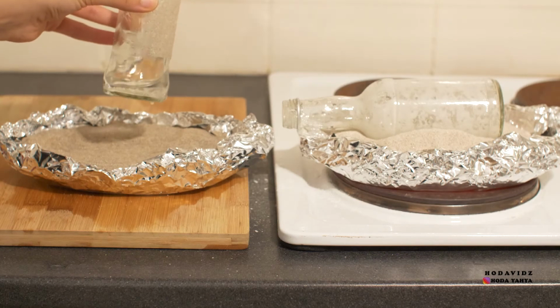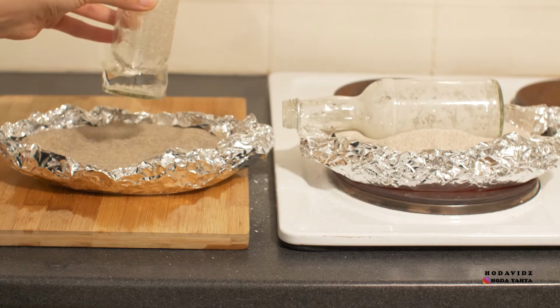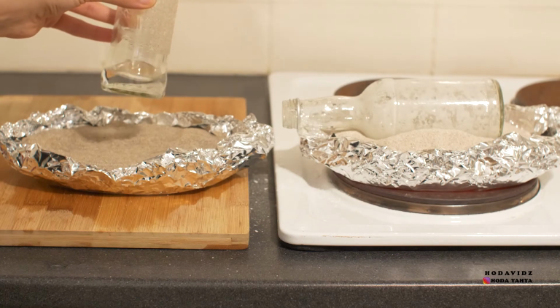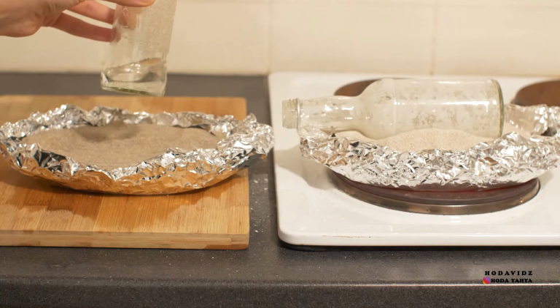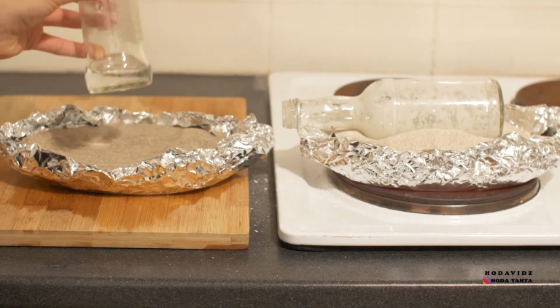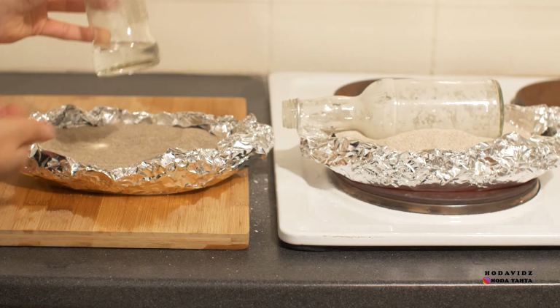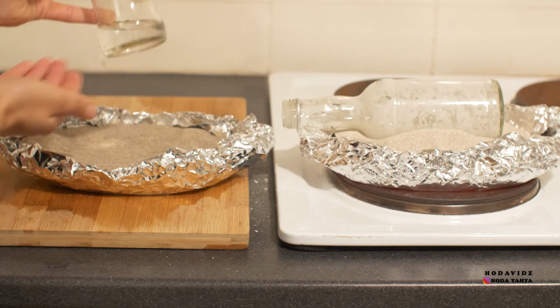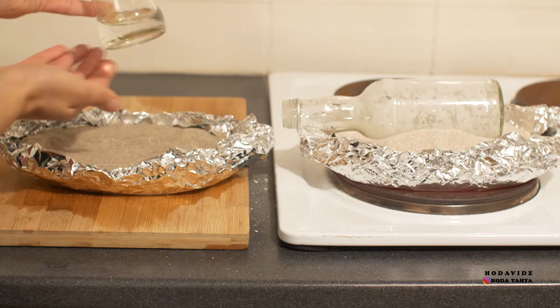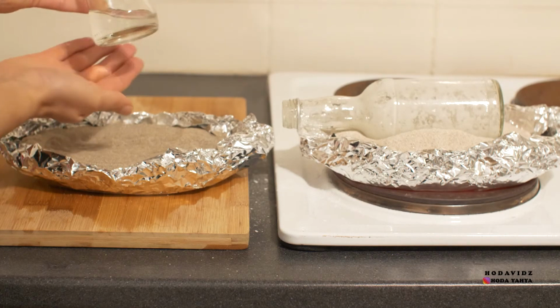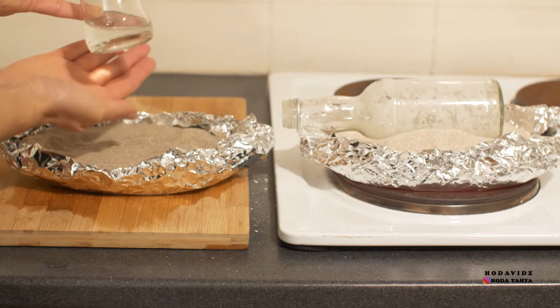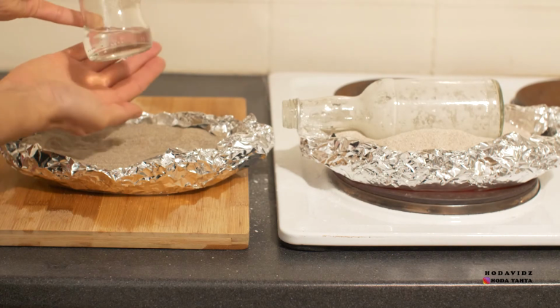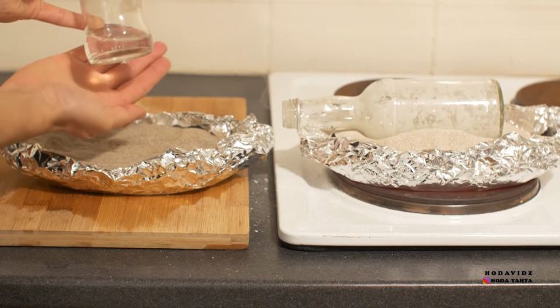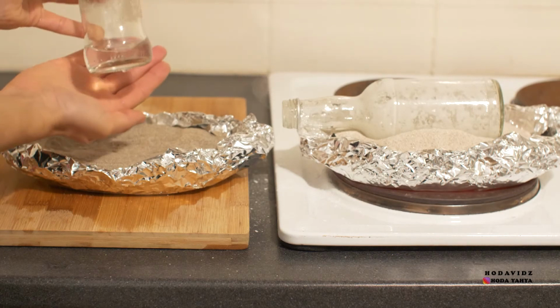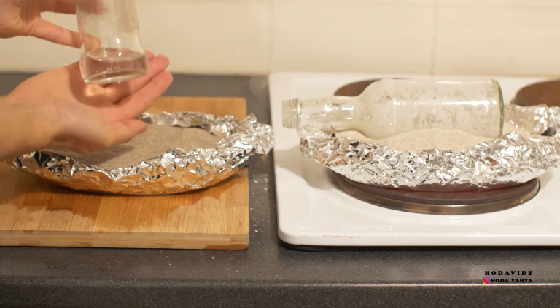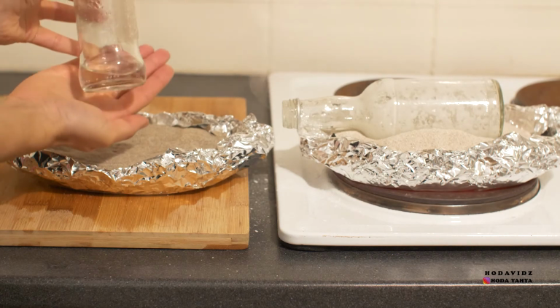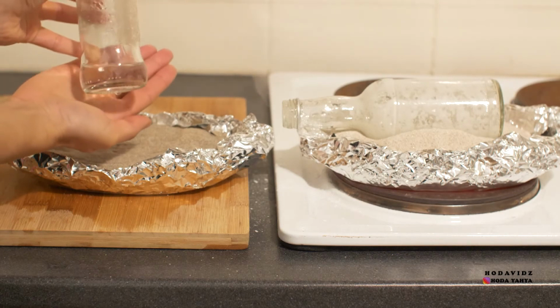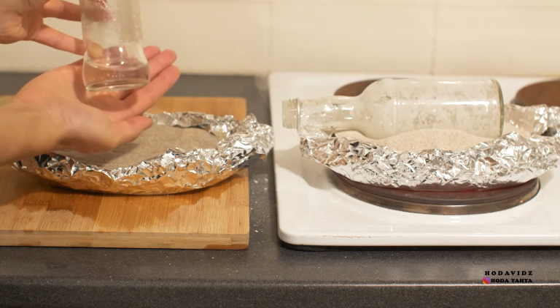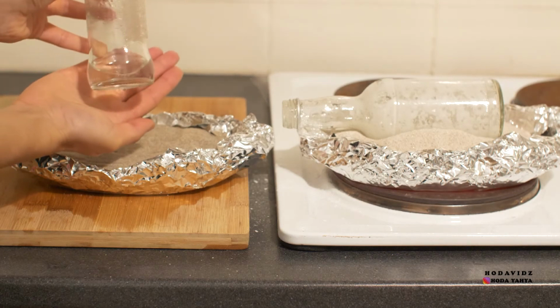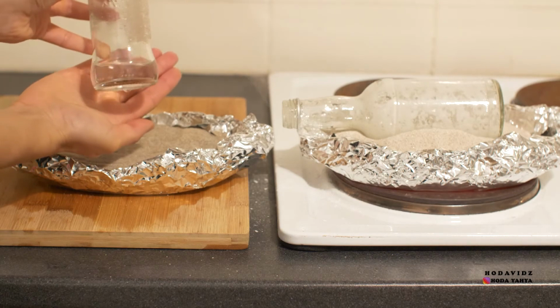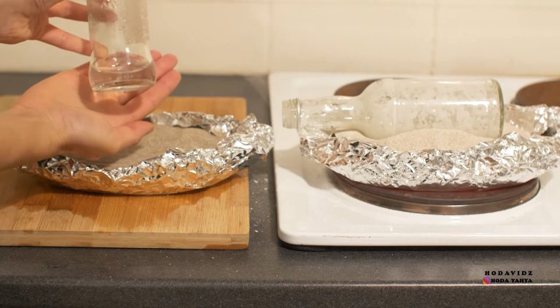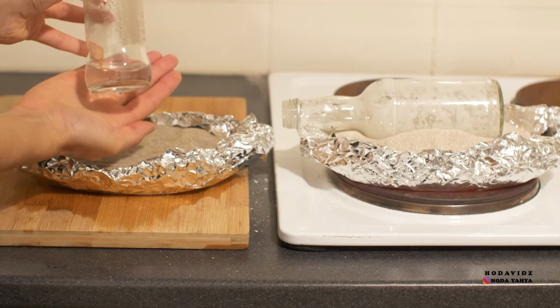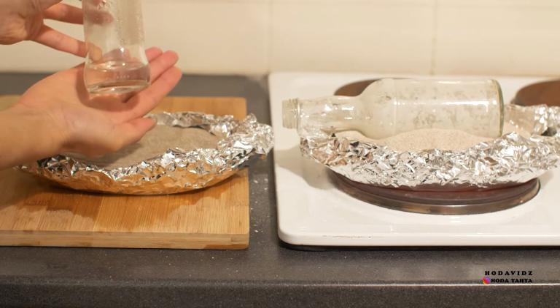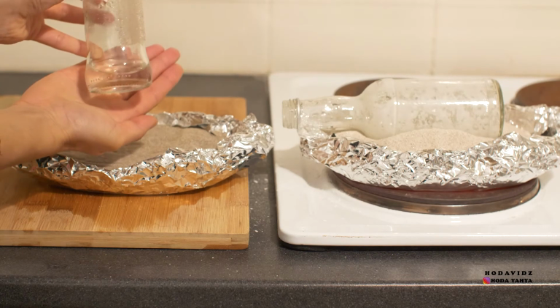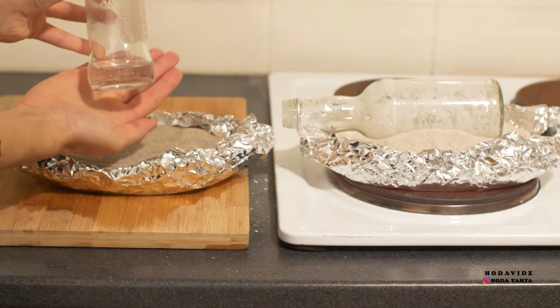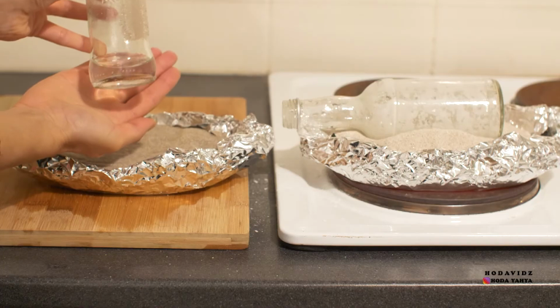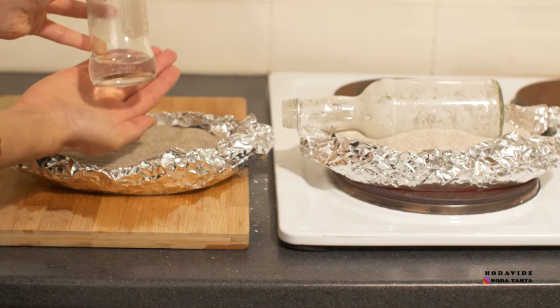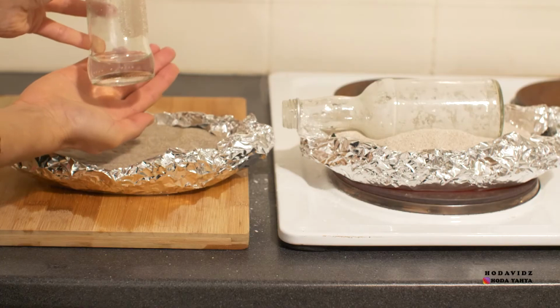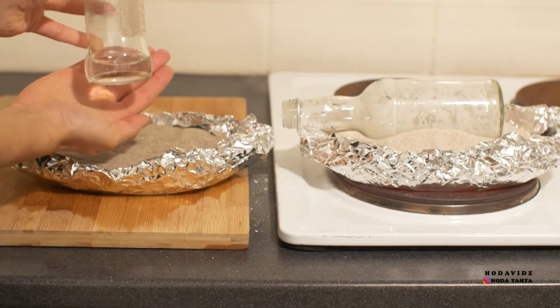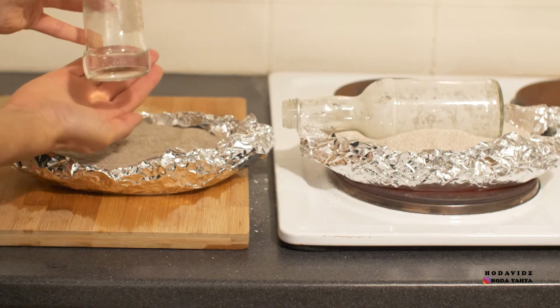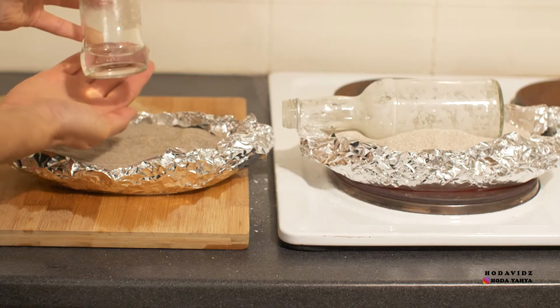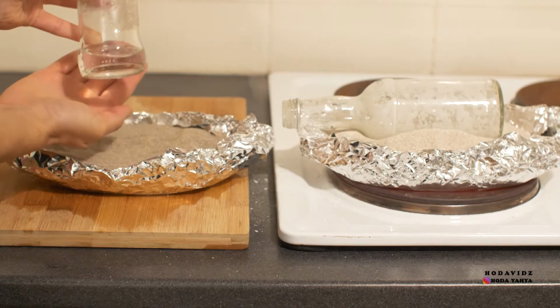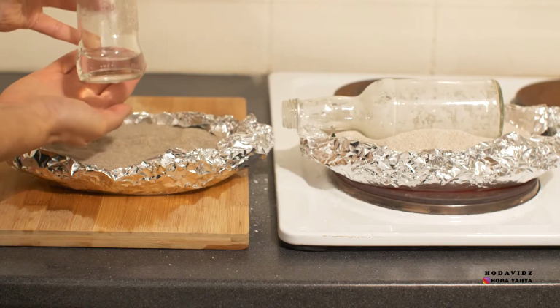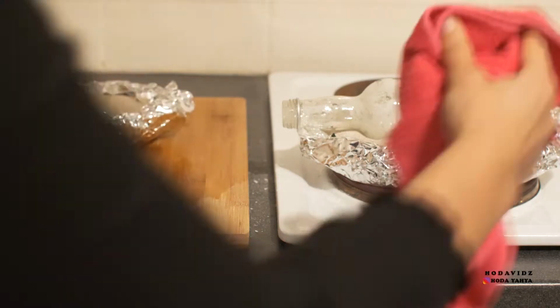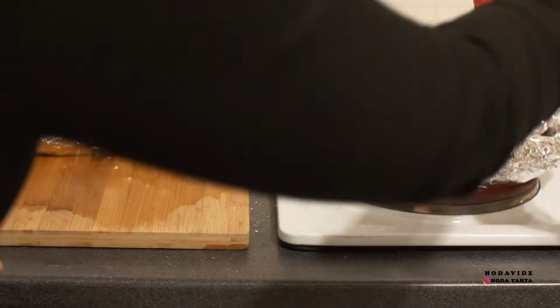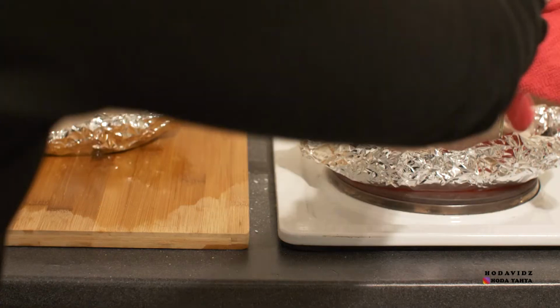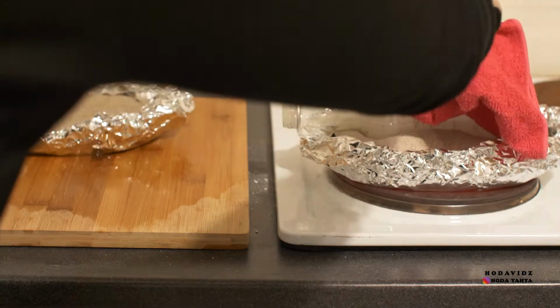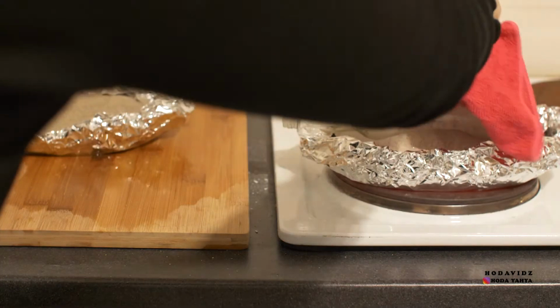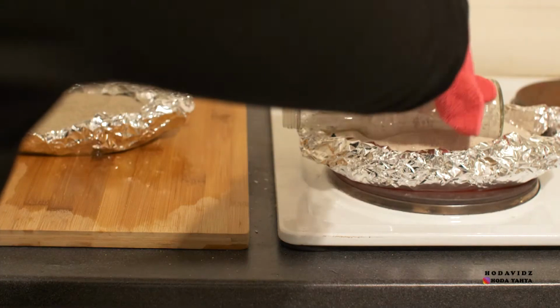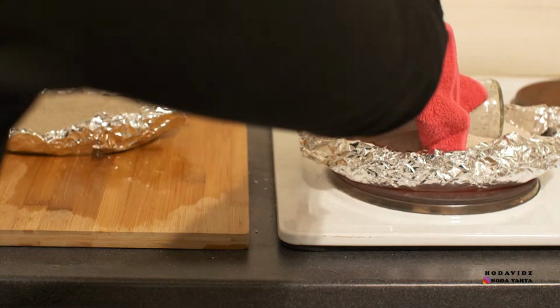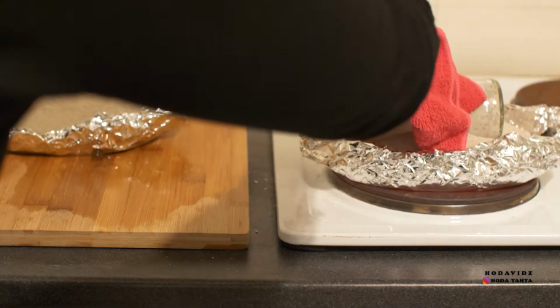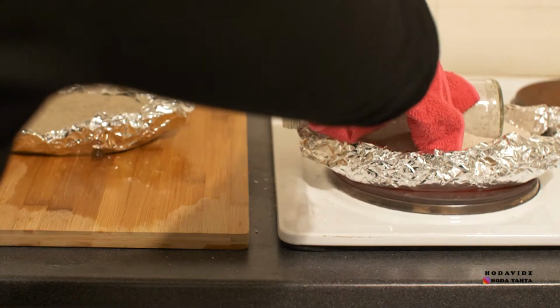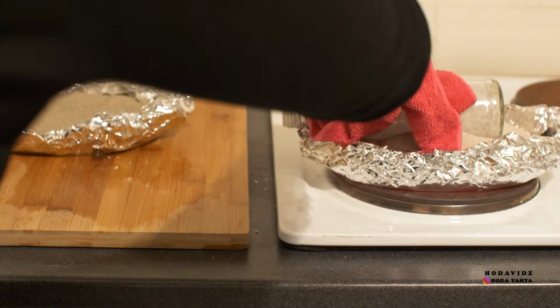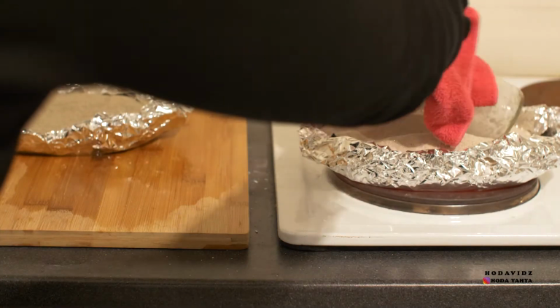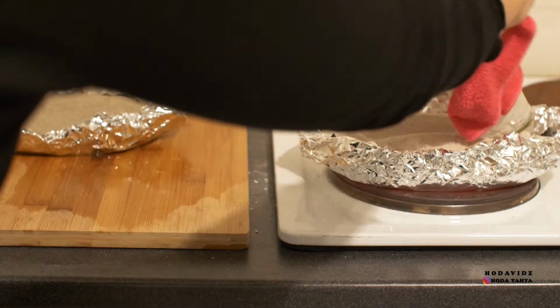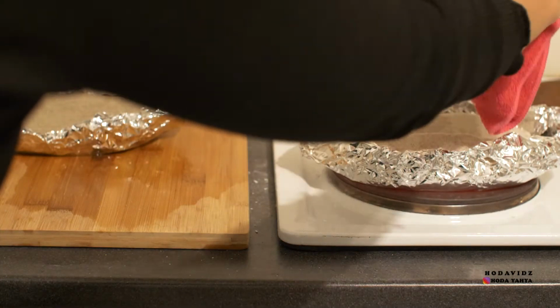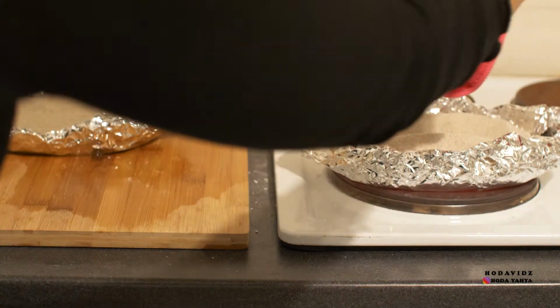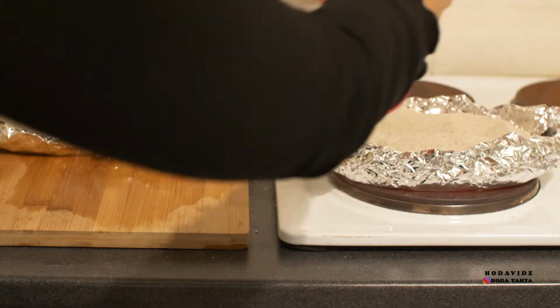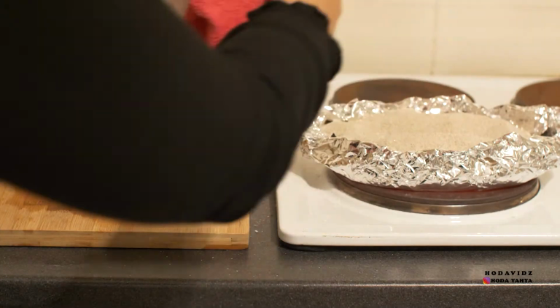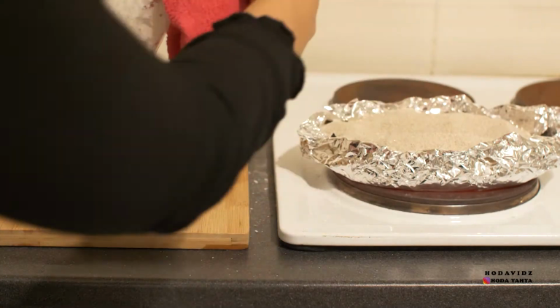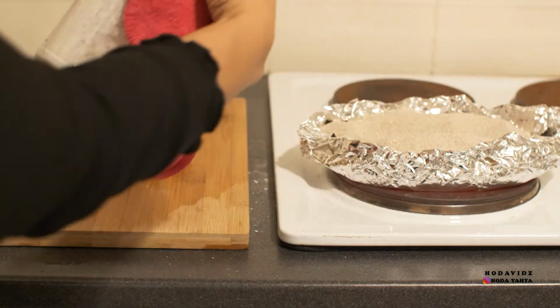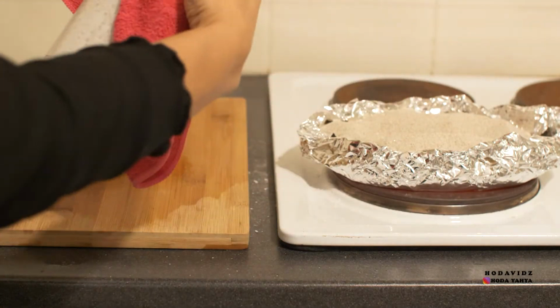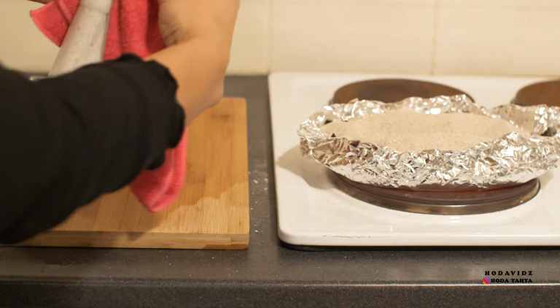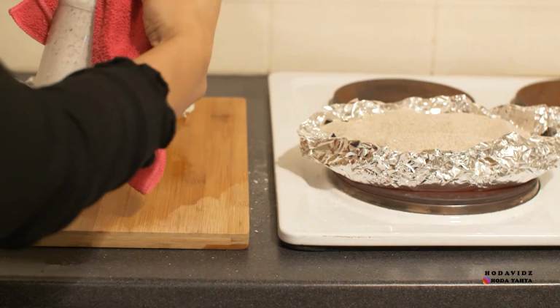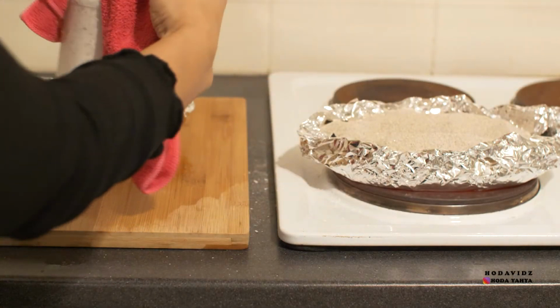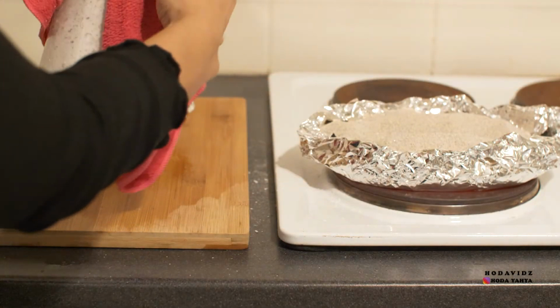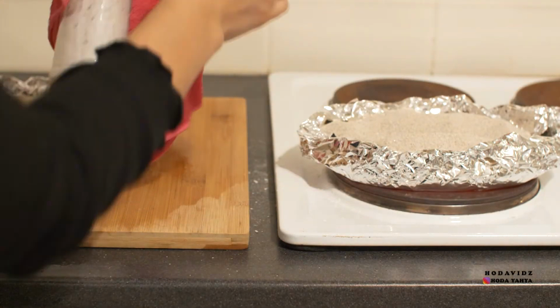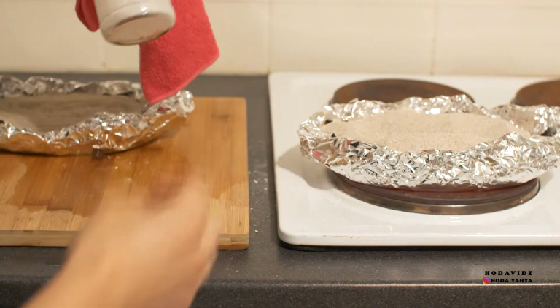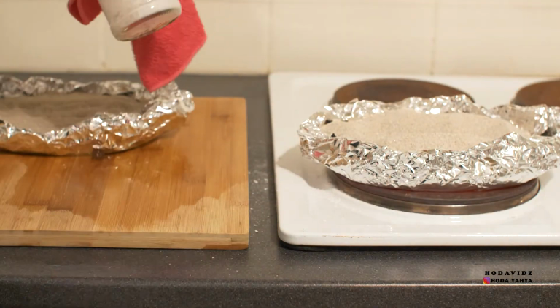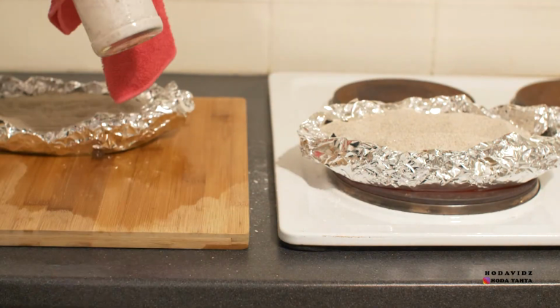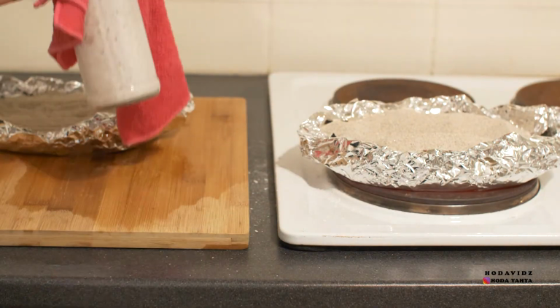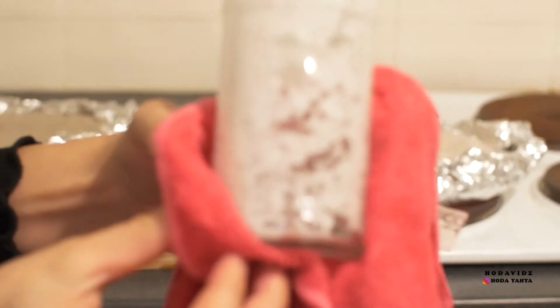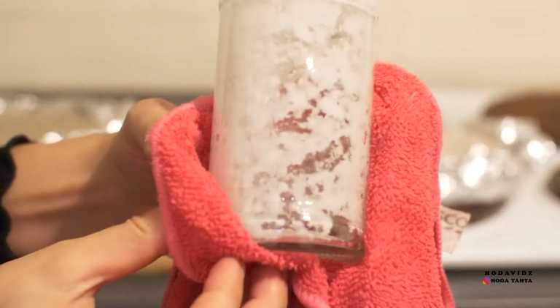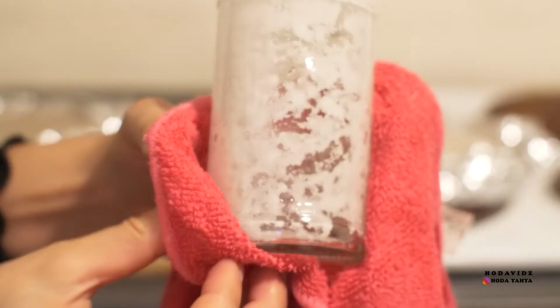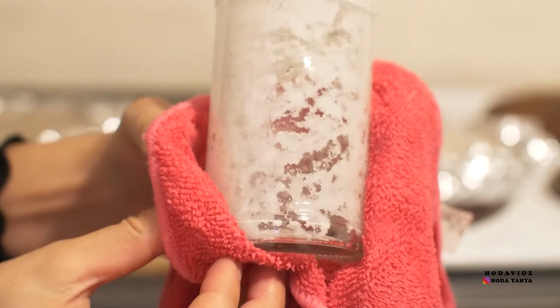As you can see, I managed to collect some drinking water in the cool bottle, and what was left behind in the other bottle is just salt.